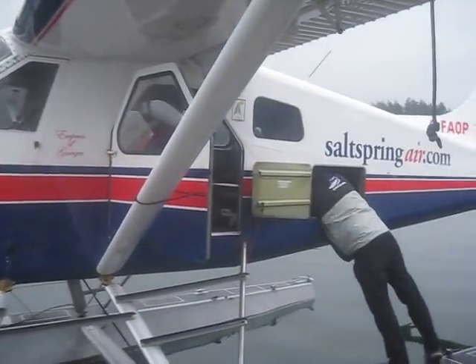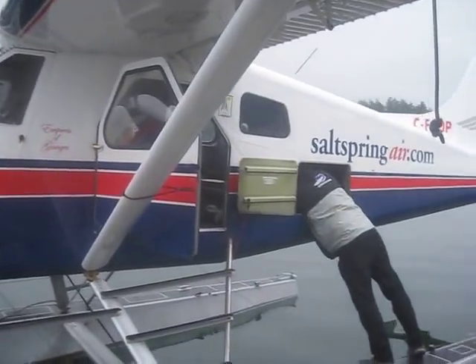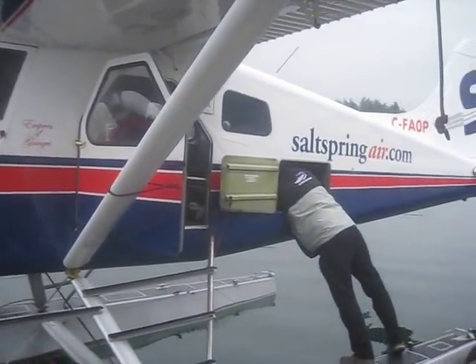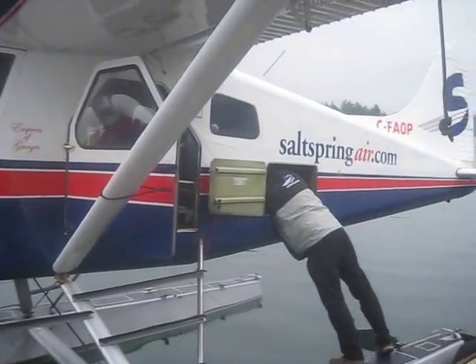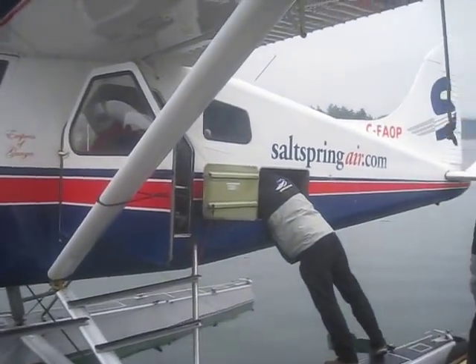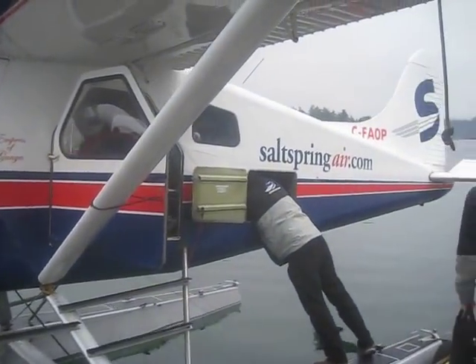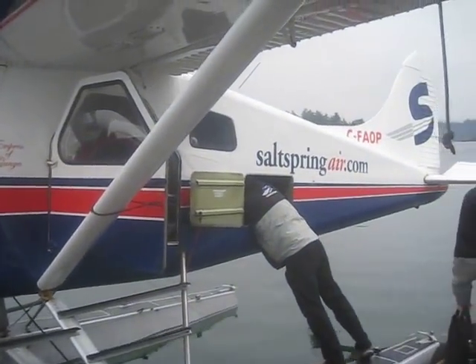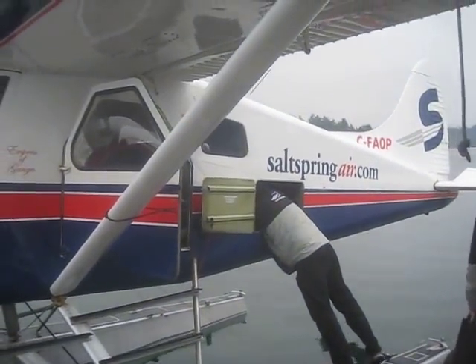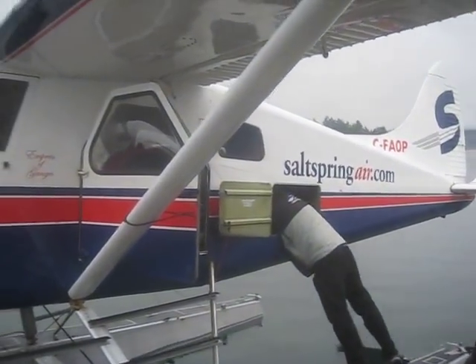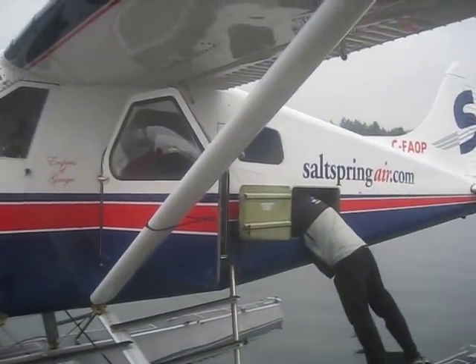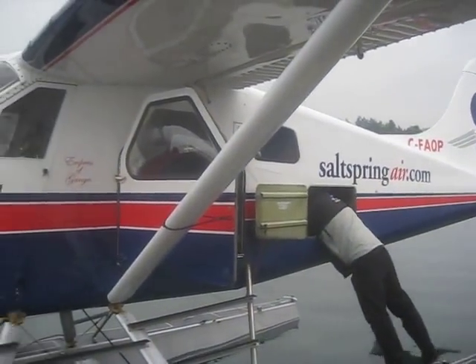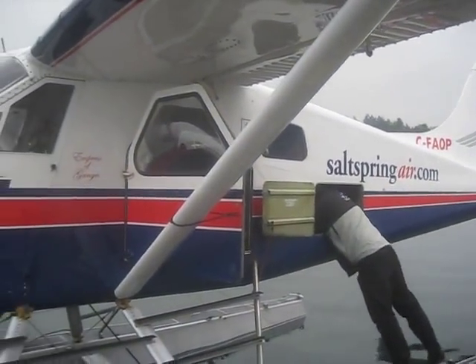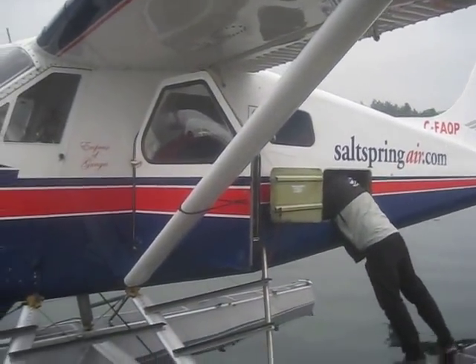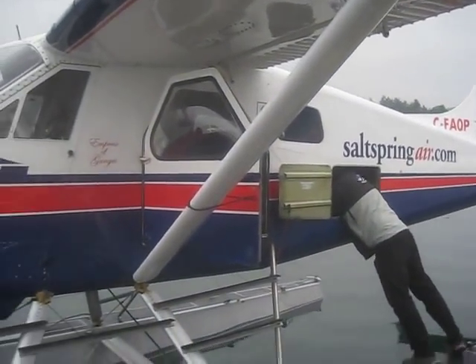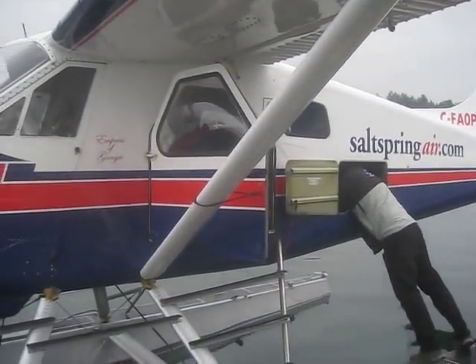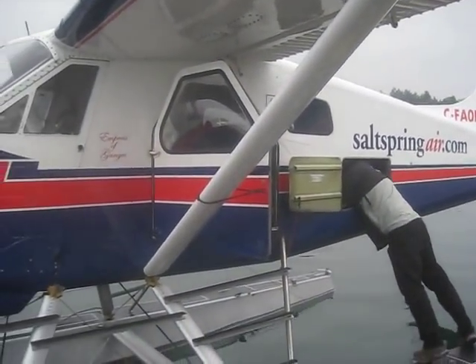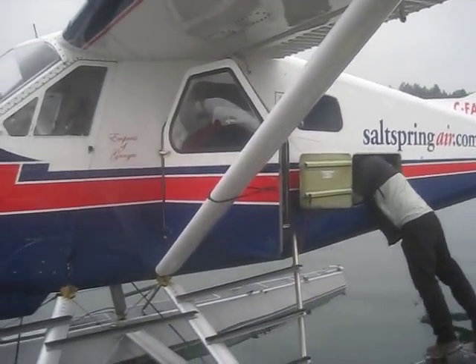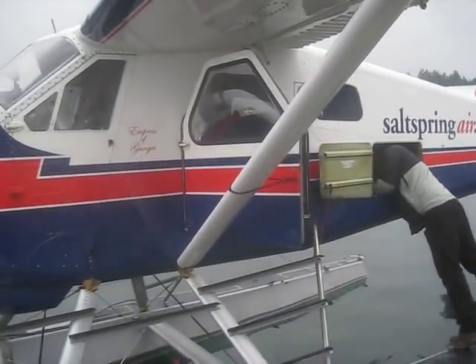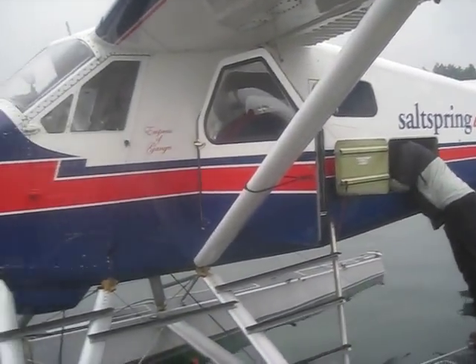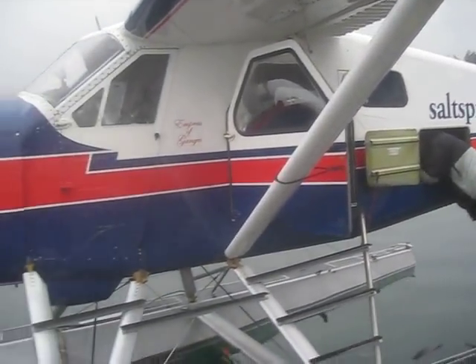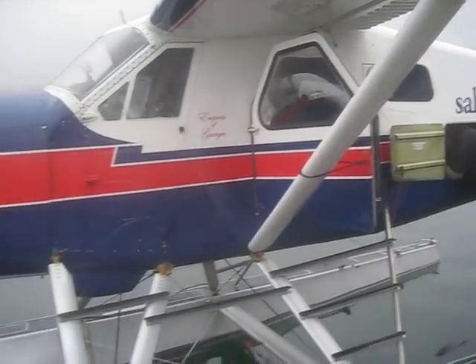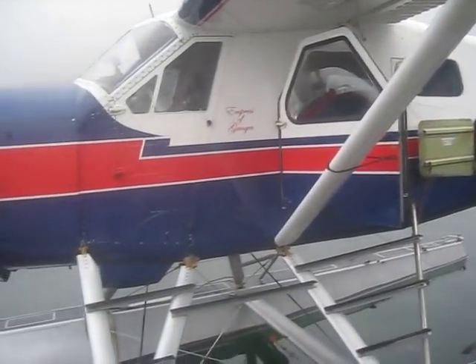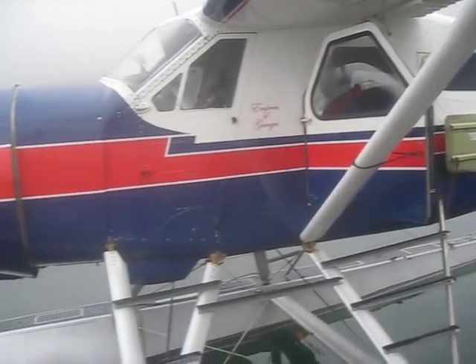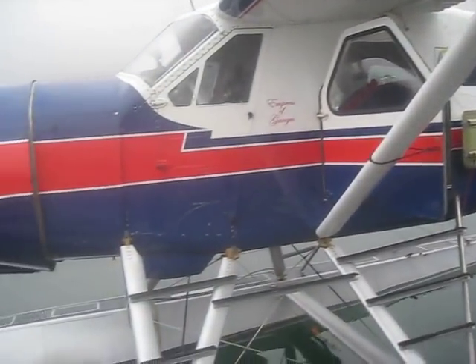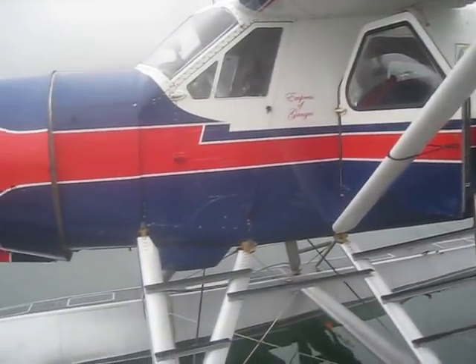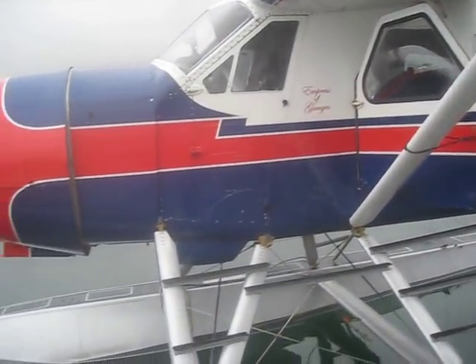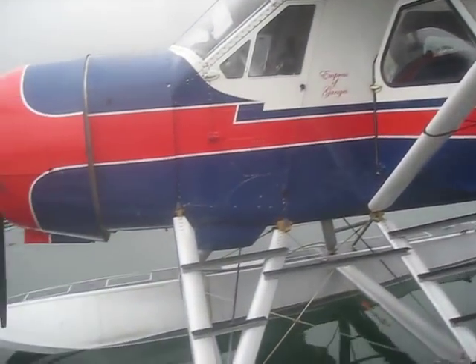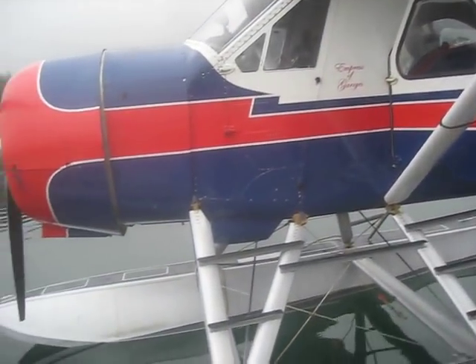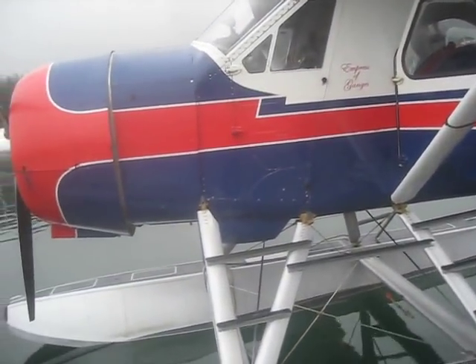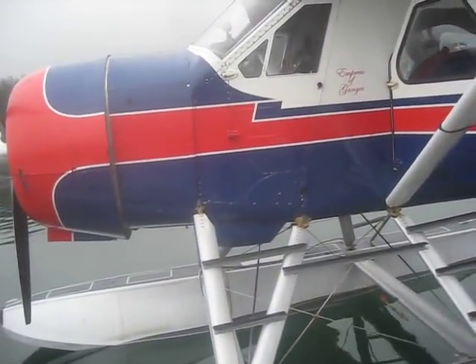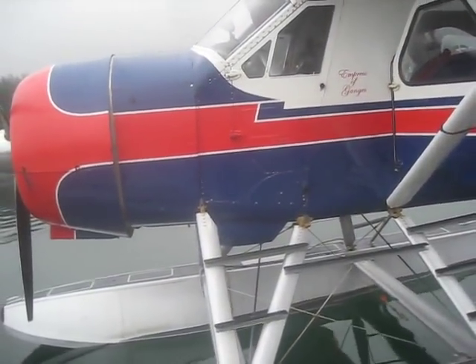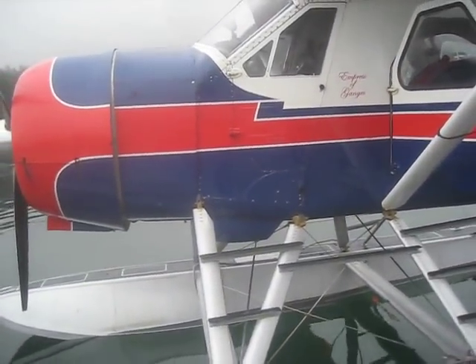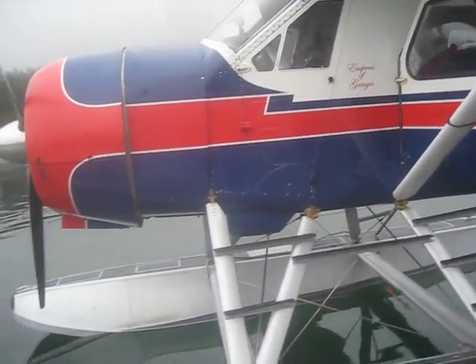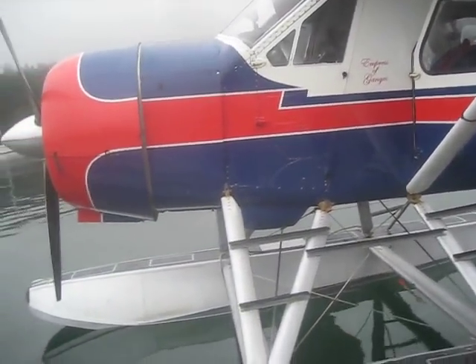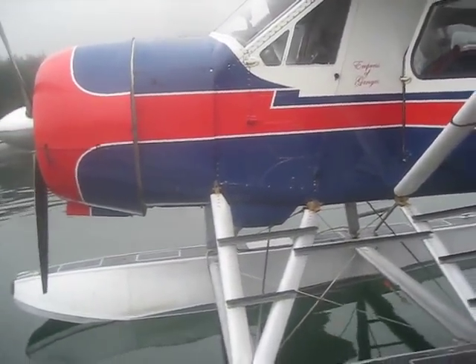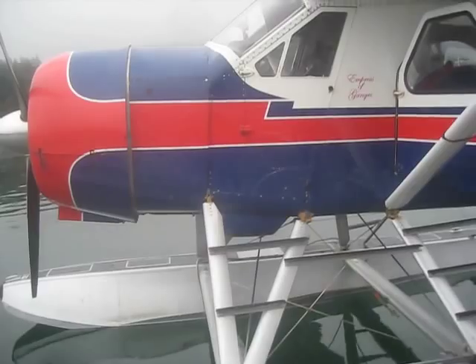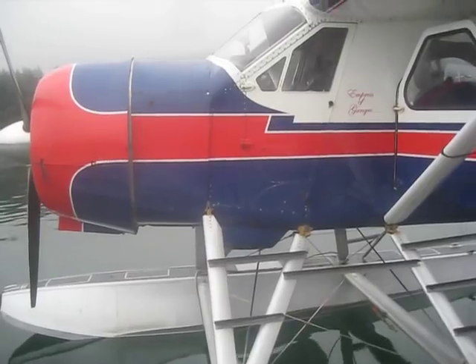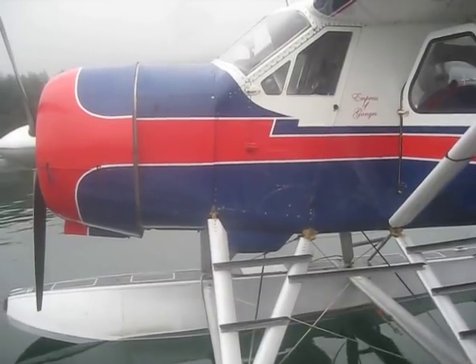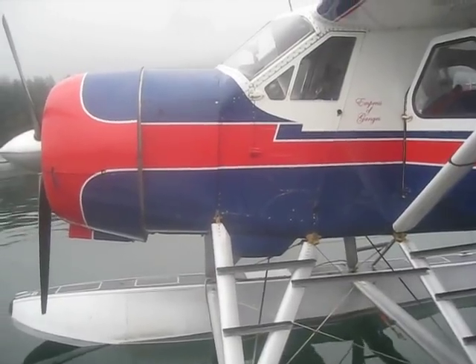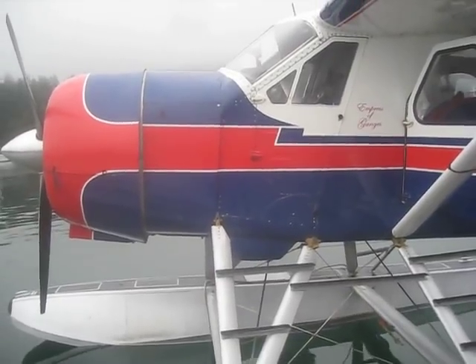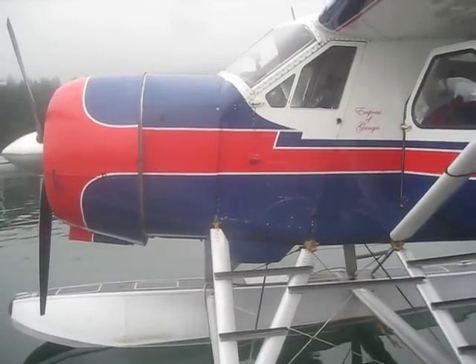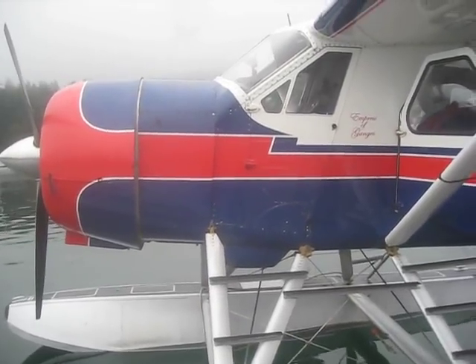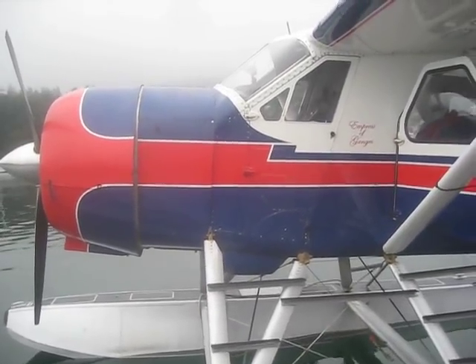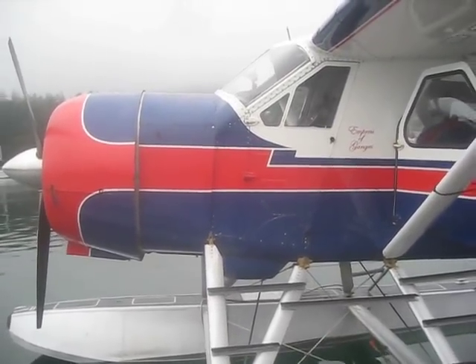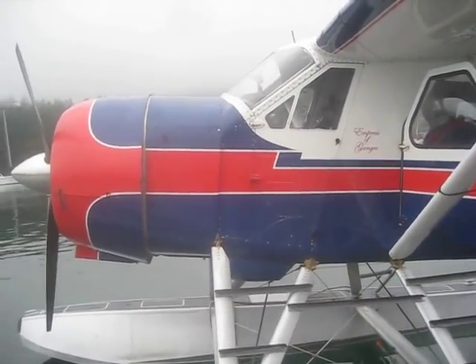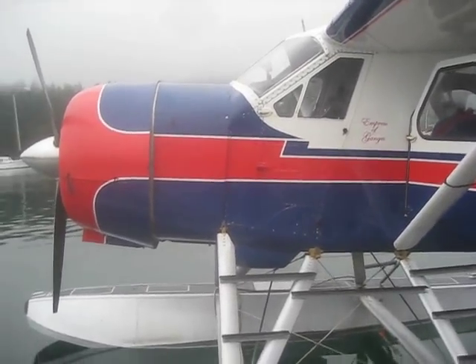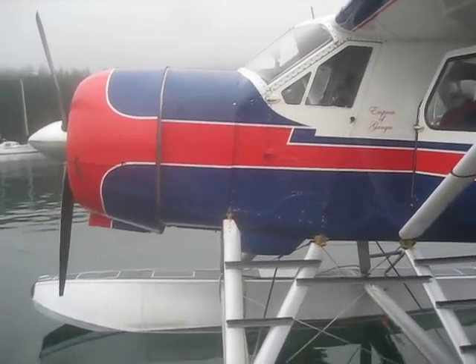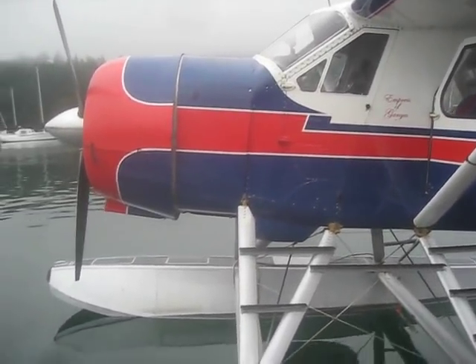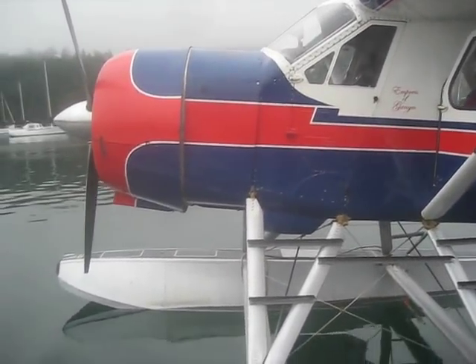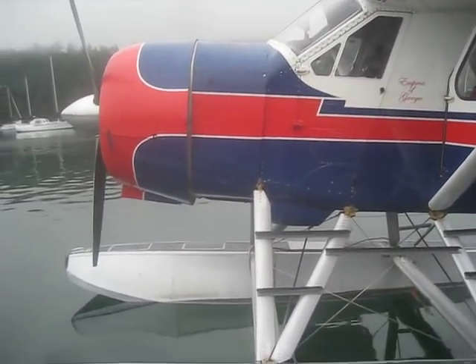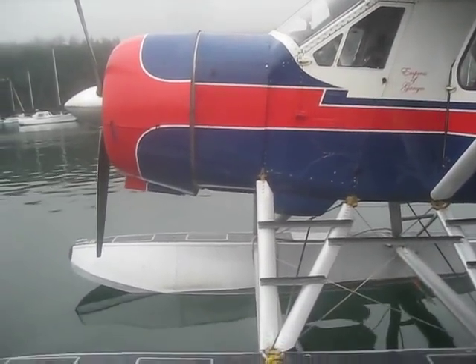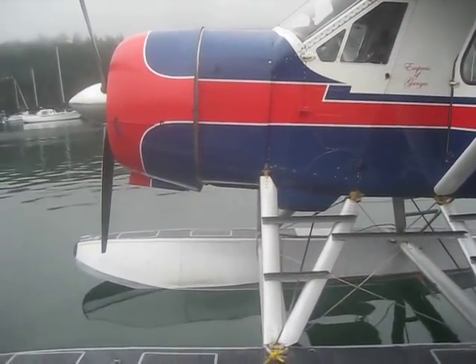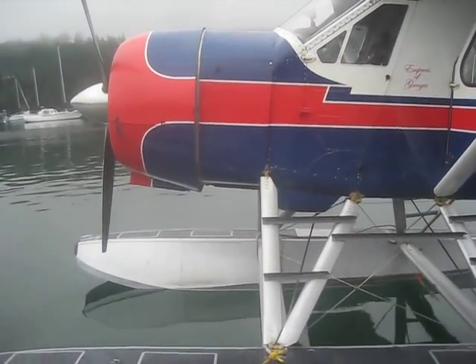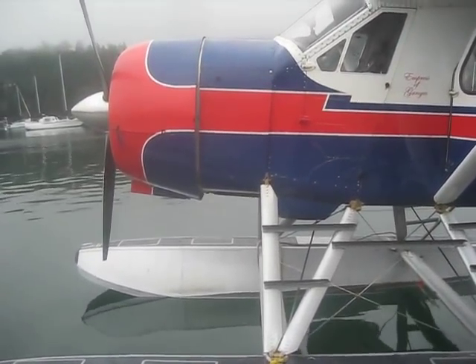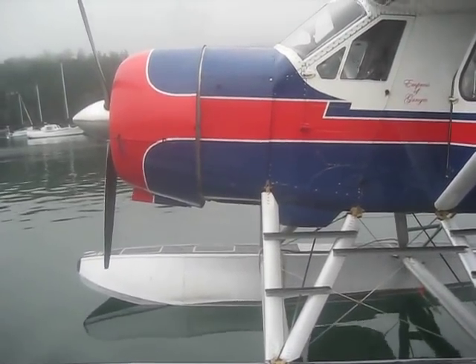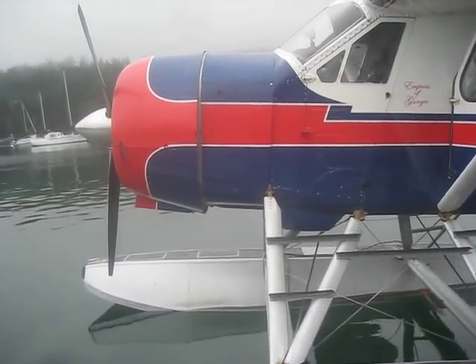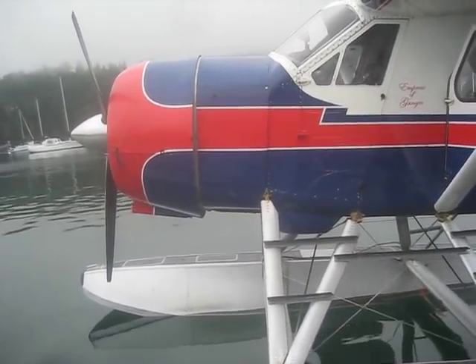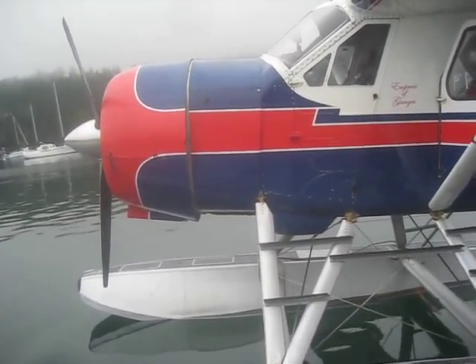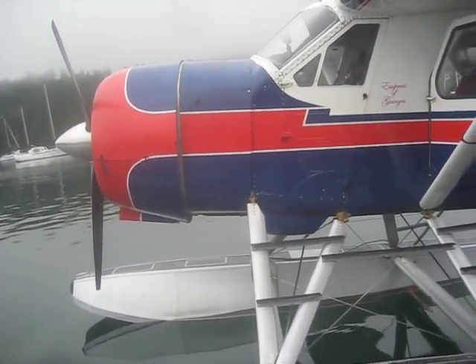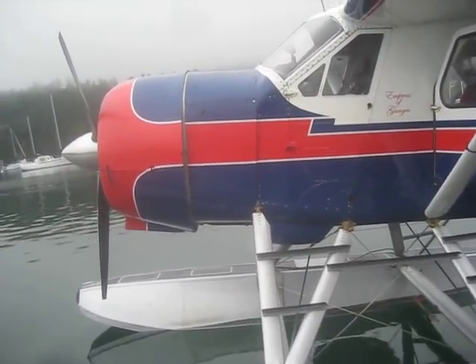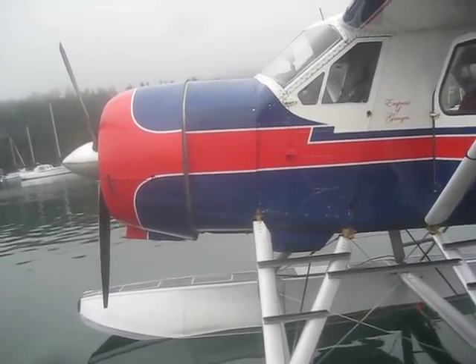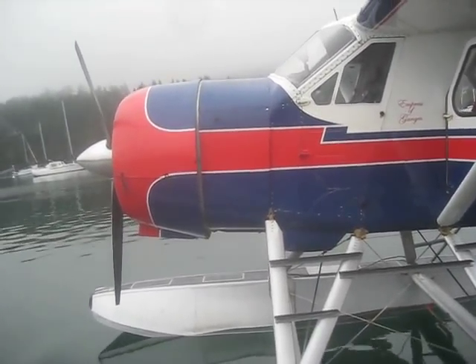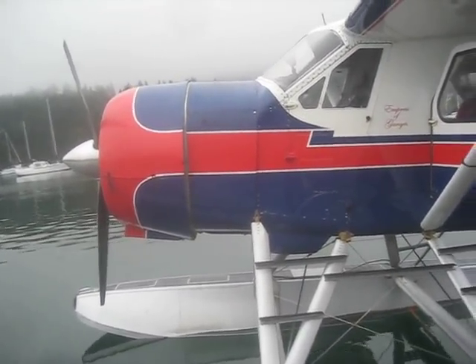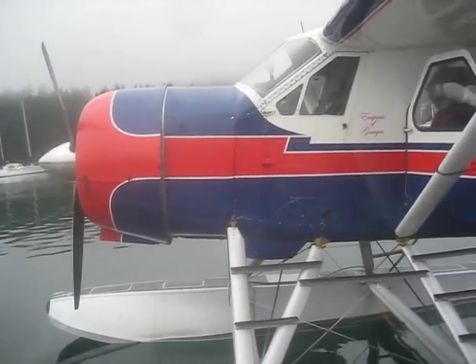I was working down at the beach that day and the plane was right up on the shore, so I shot a video of it and he used it on his website.